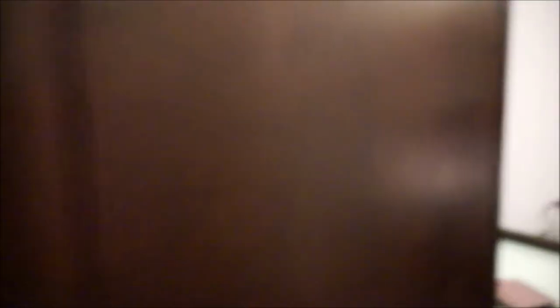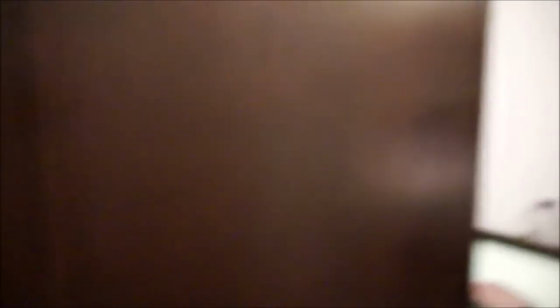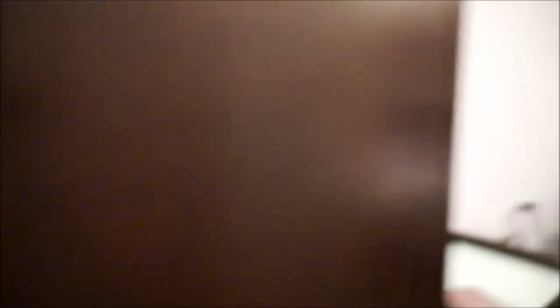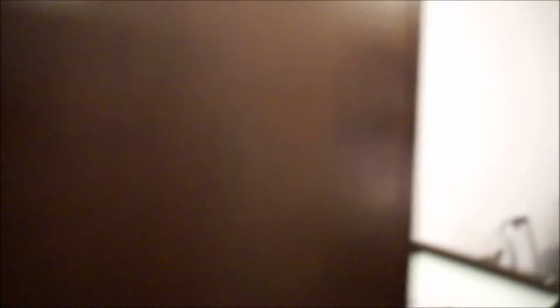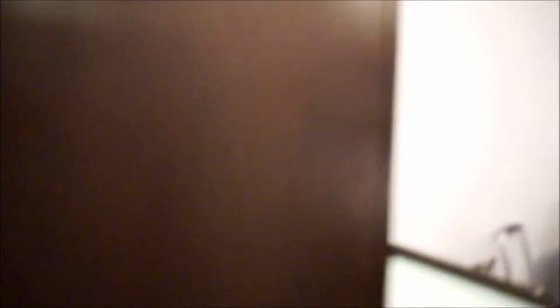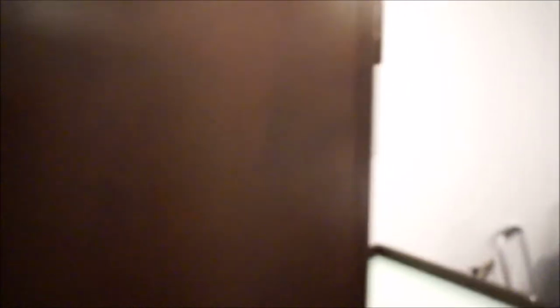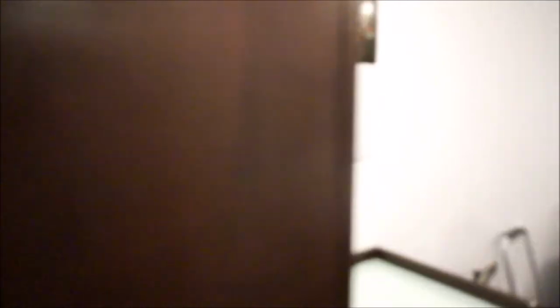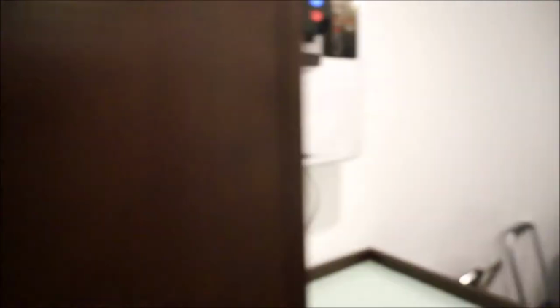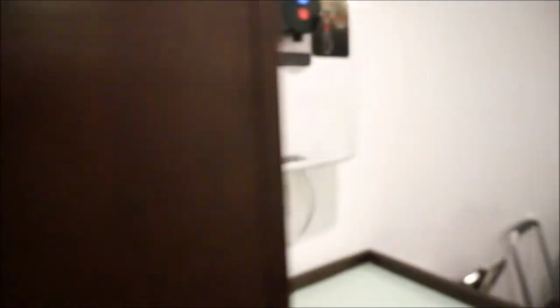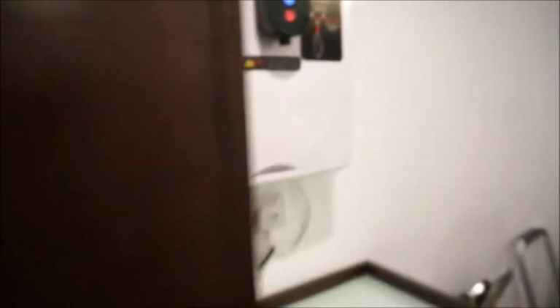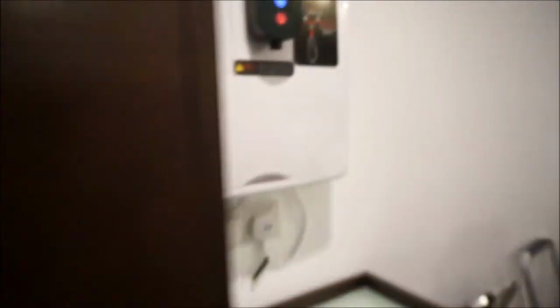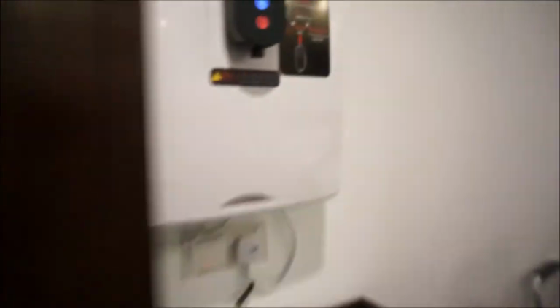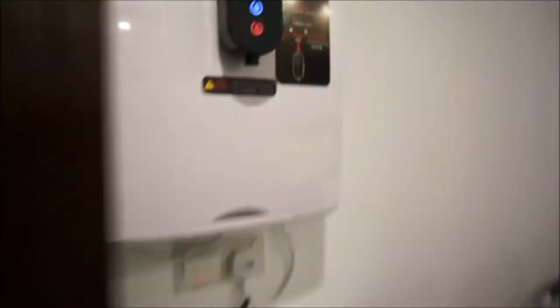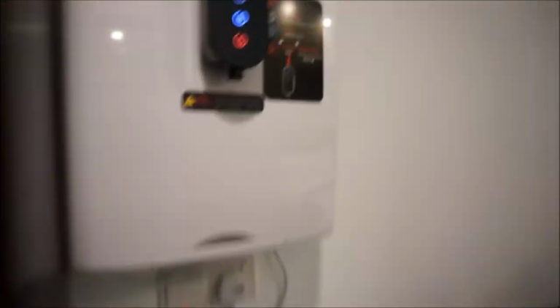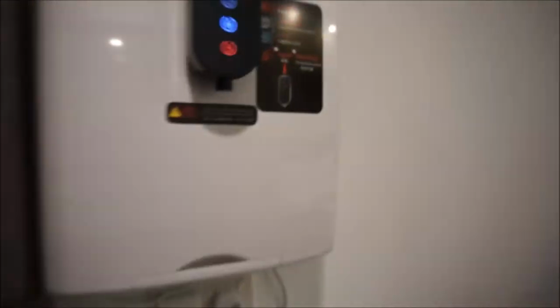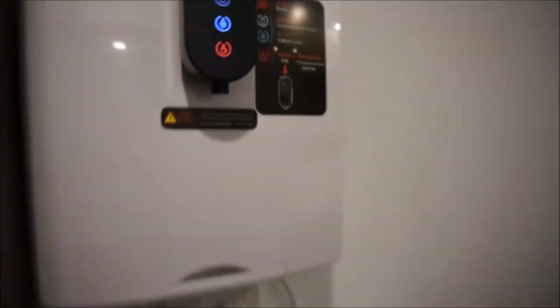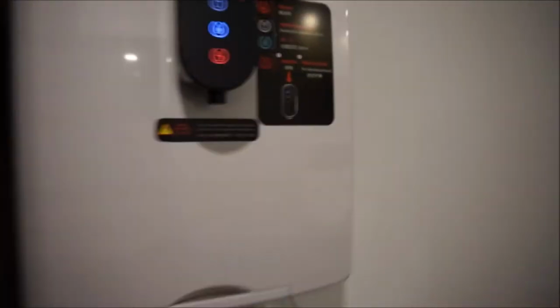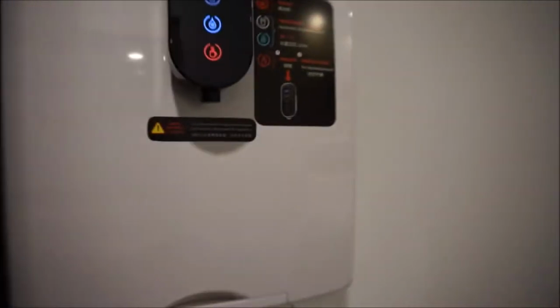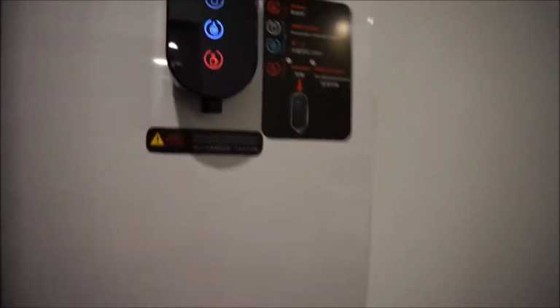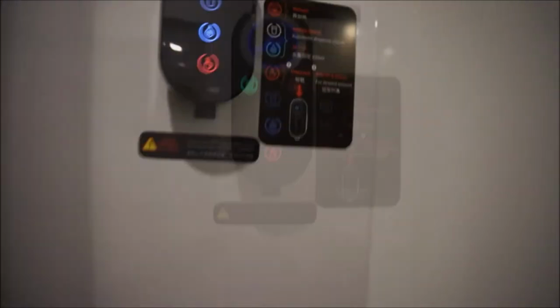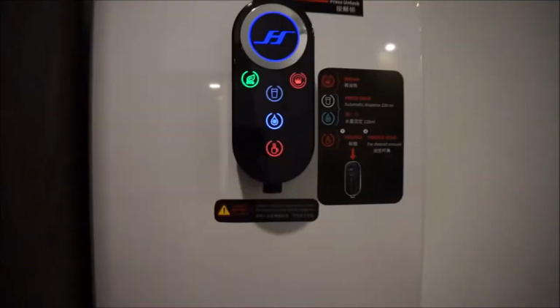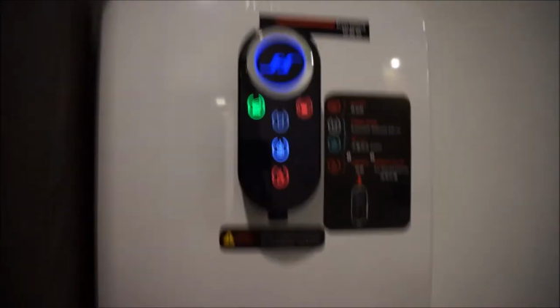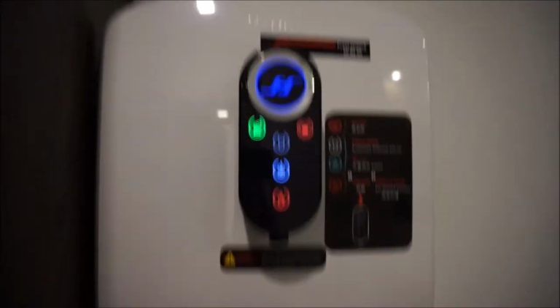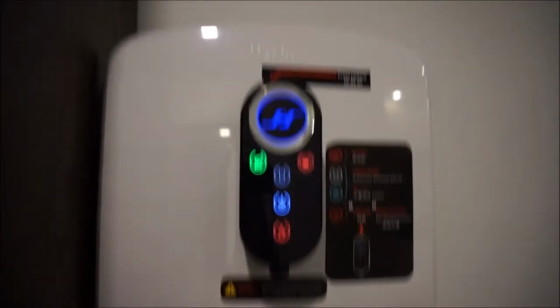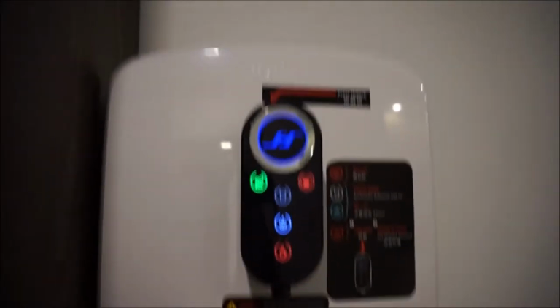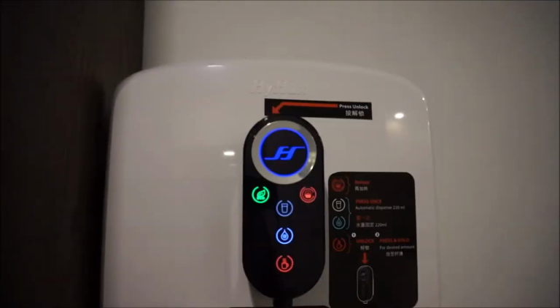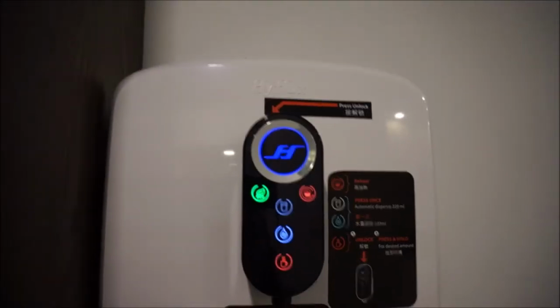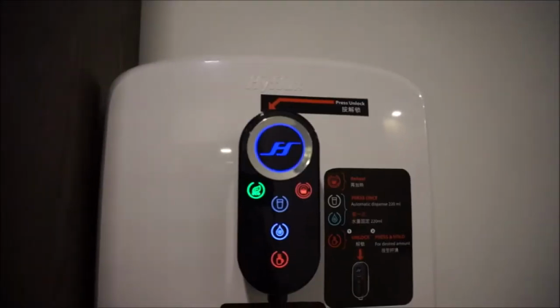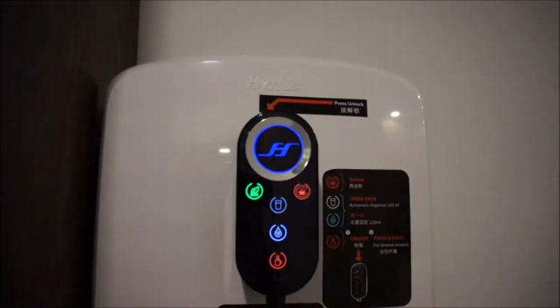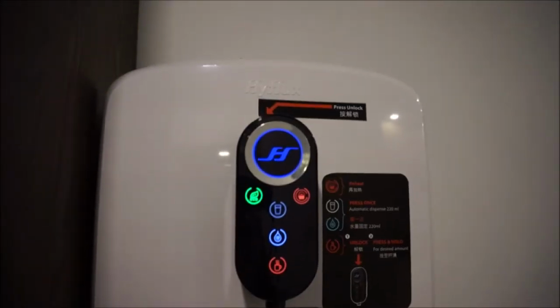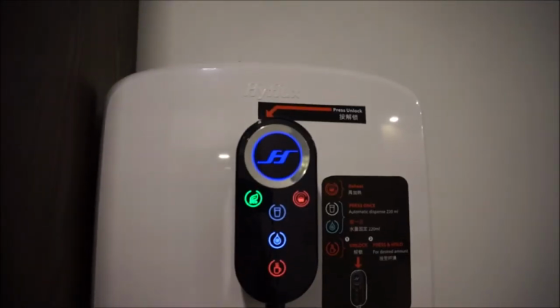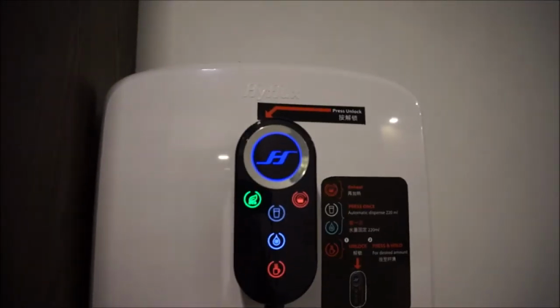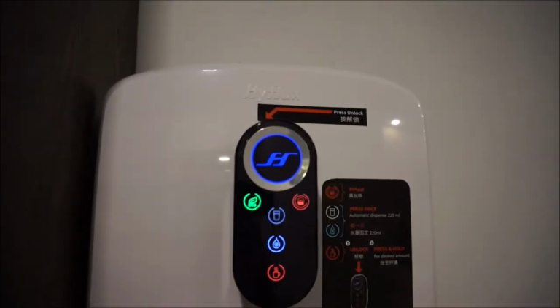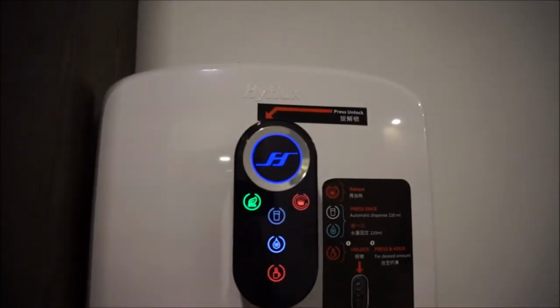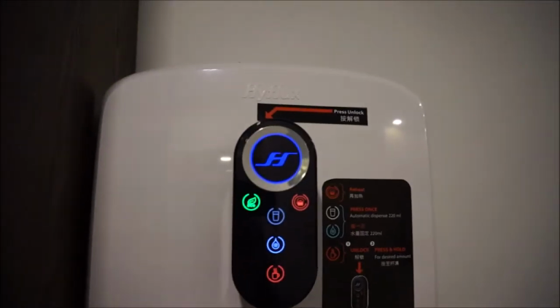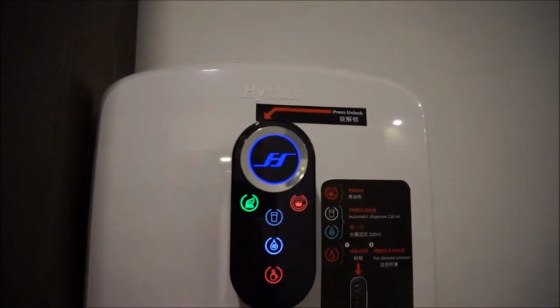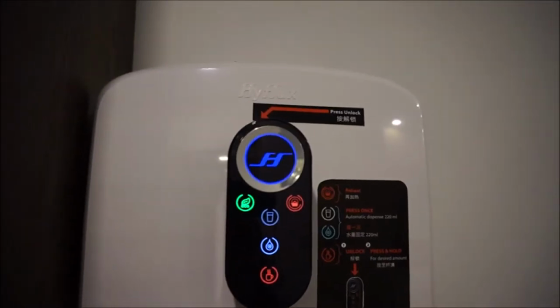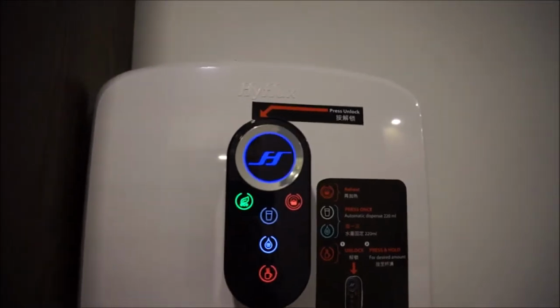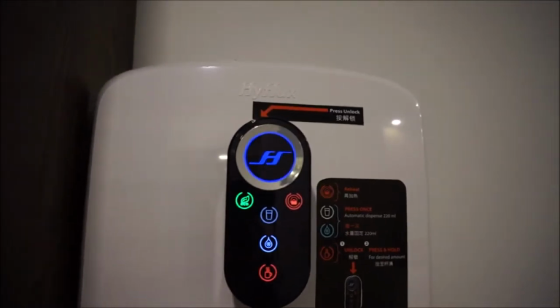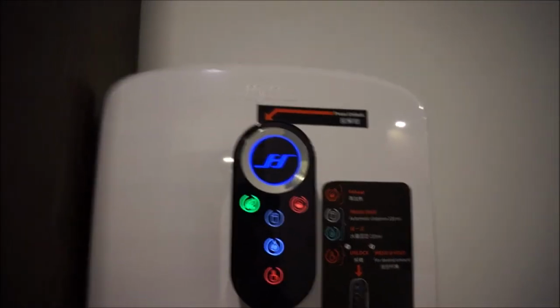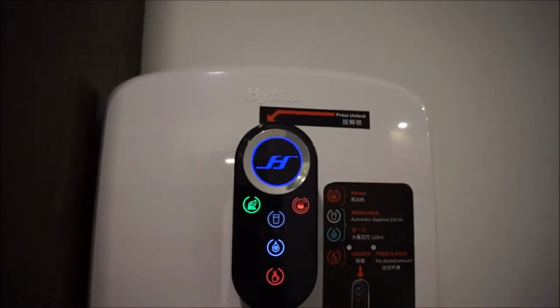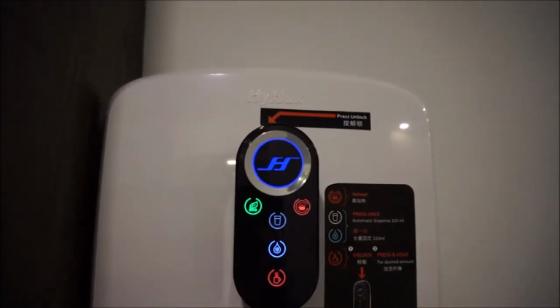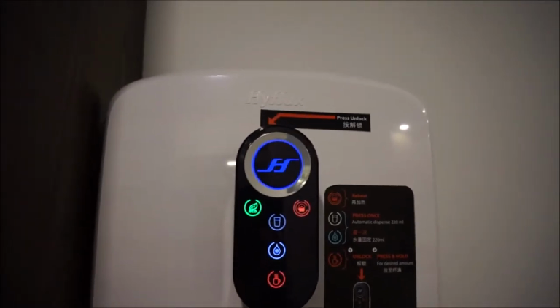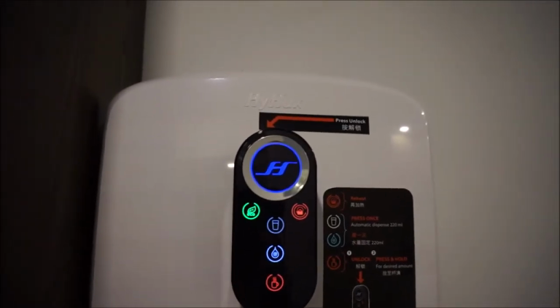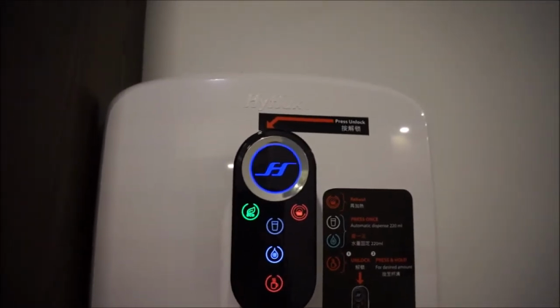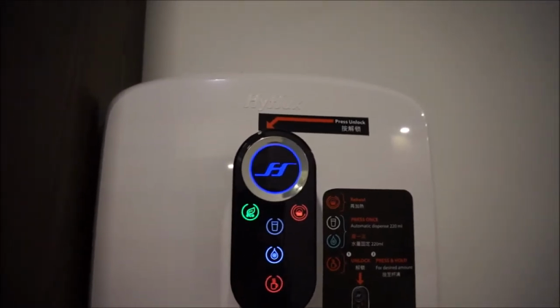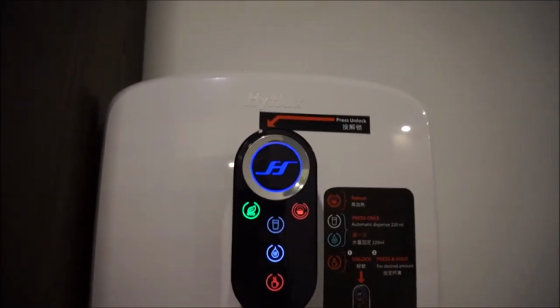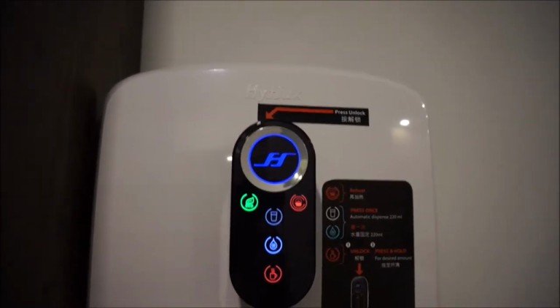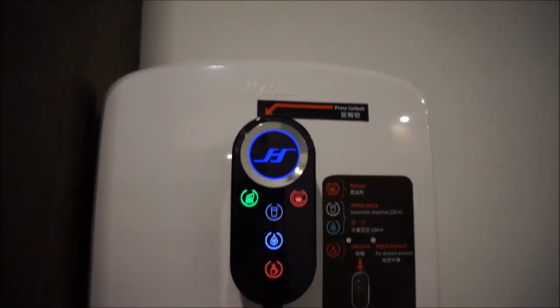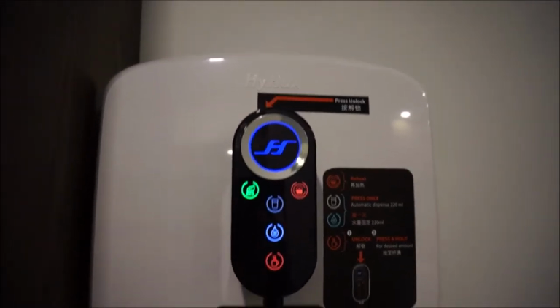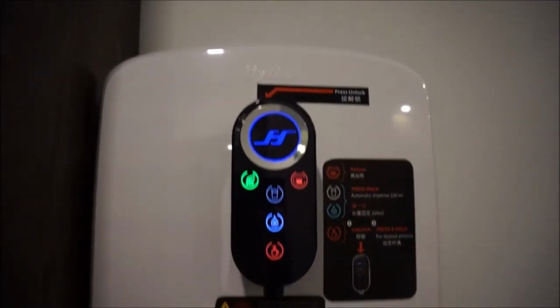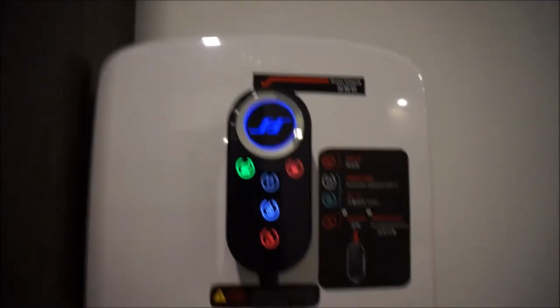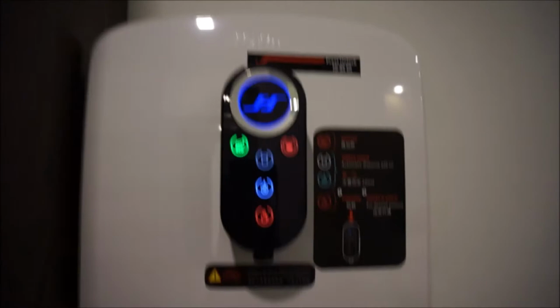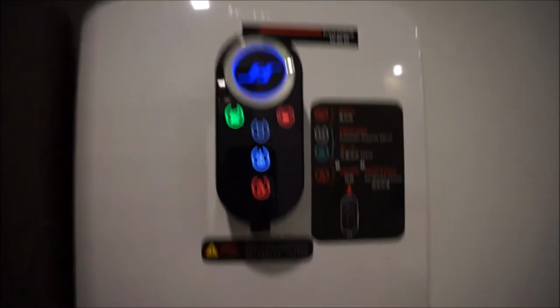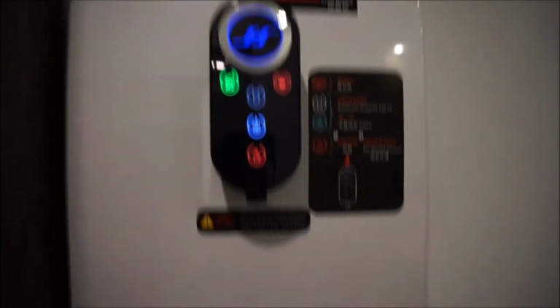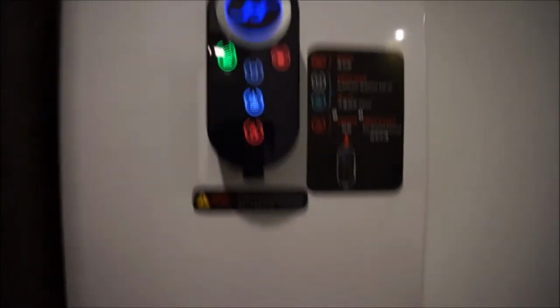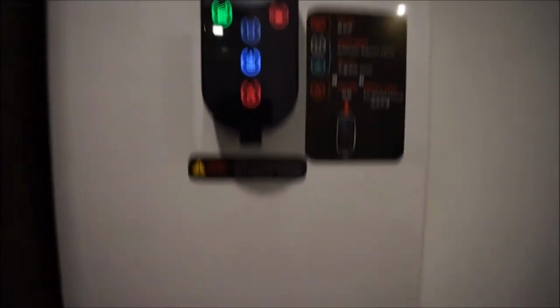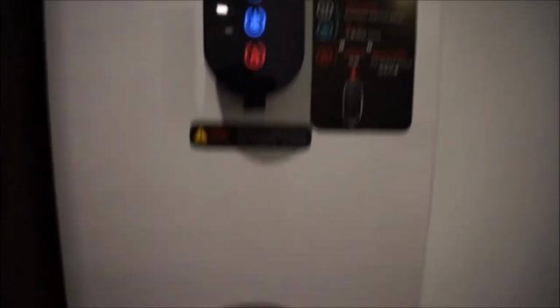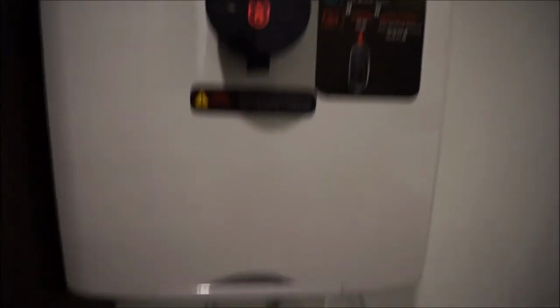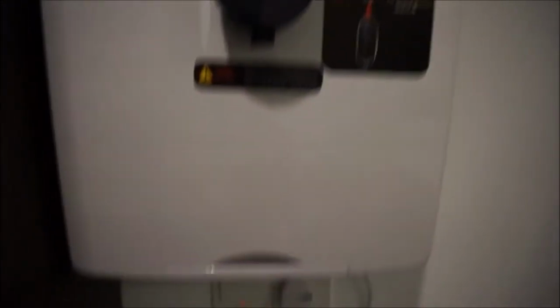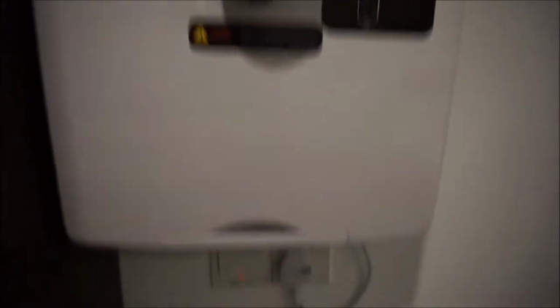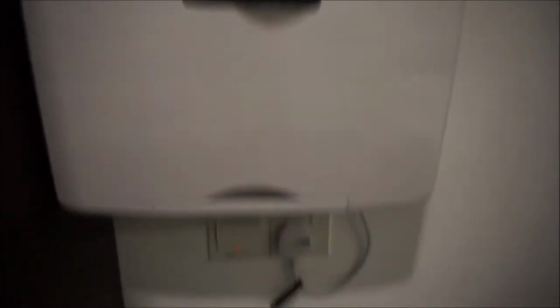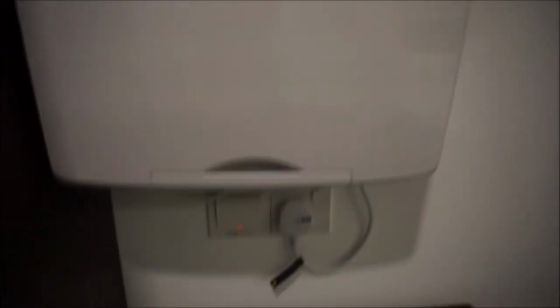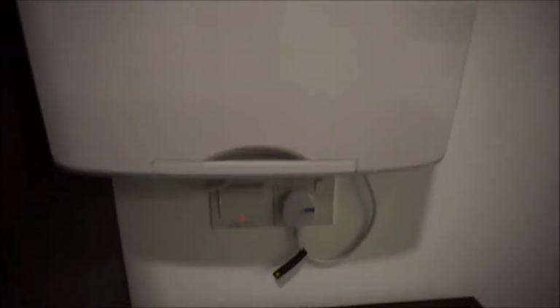All right, next to that, what's this? So it's a cold water dispenser. Cold and hot. Okay, so it's a cold and hot water dispenser.